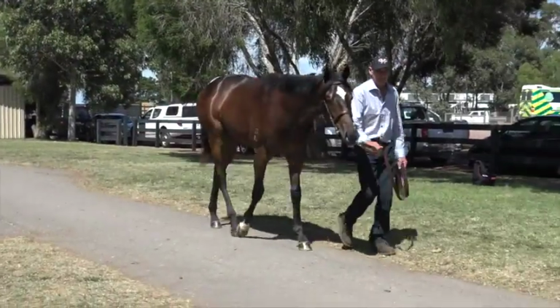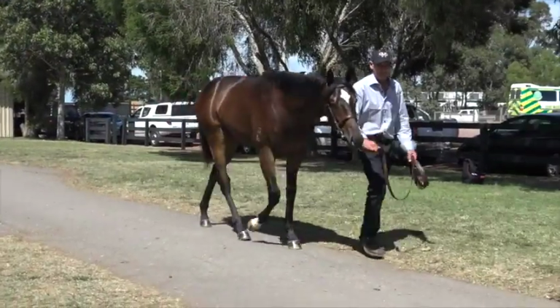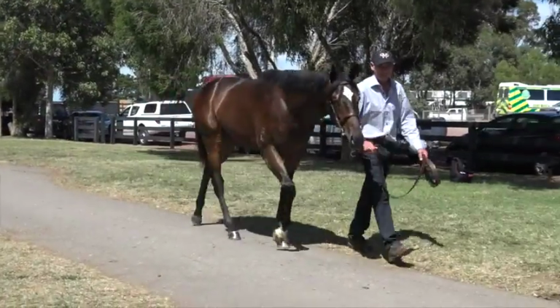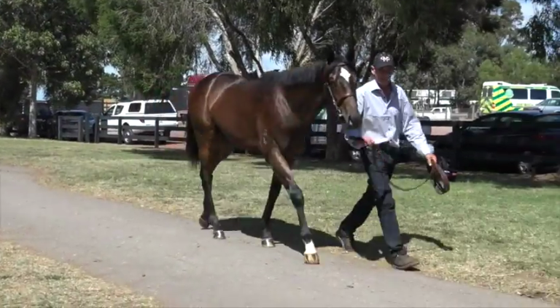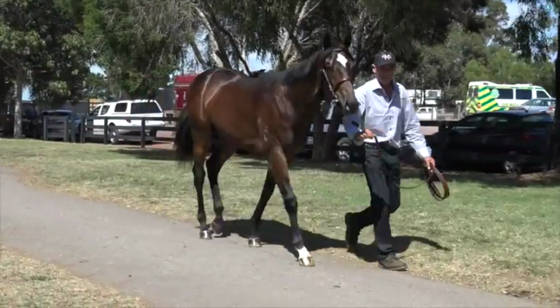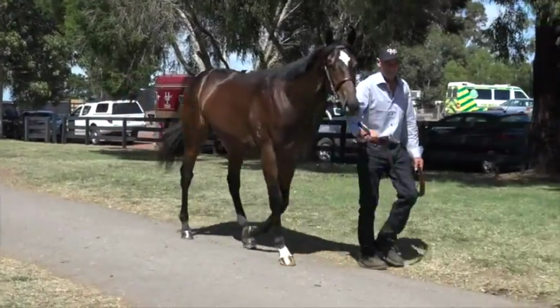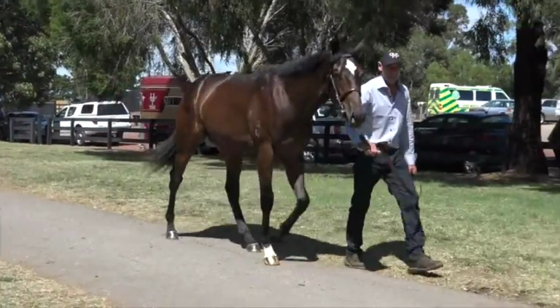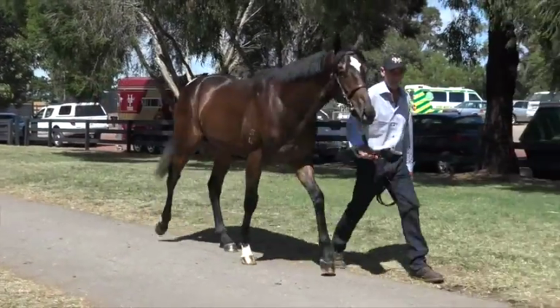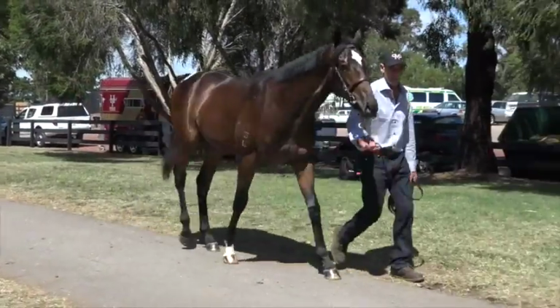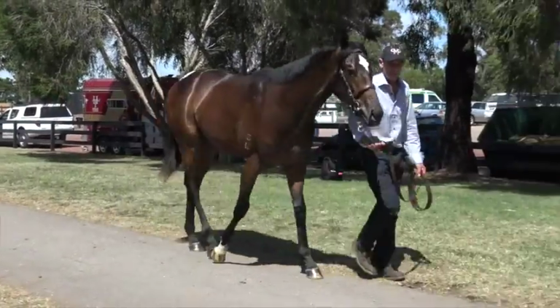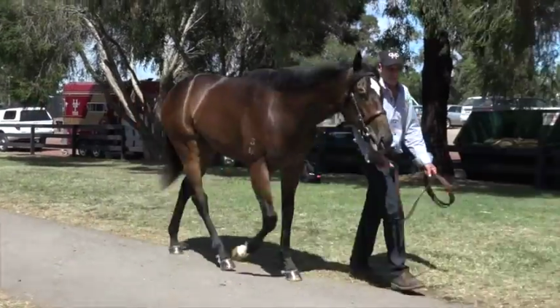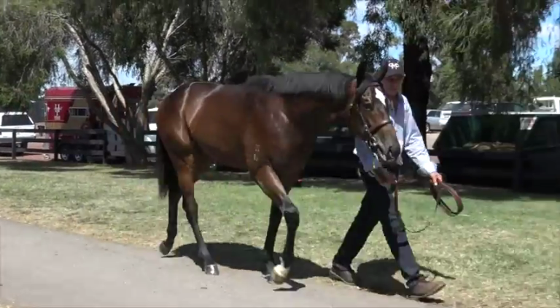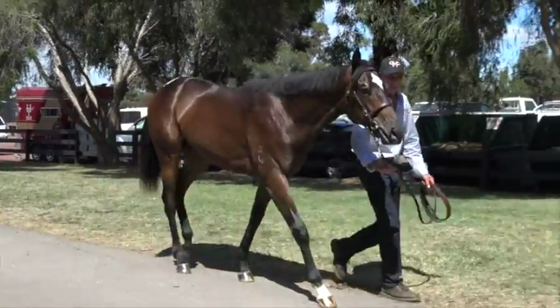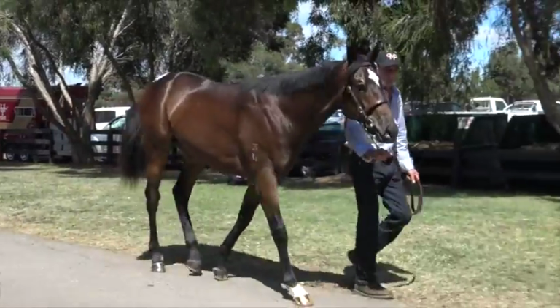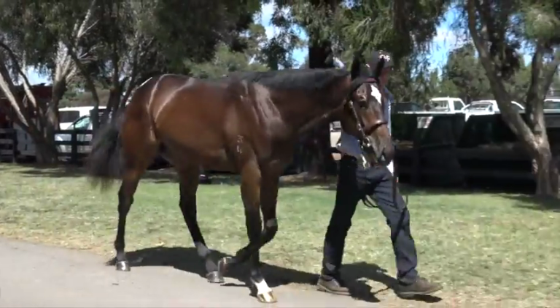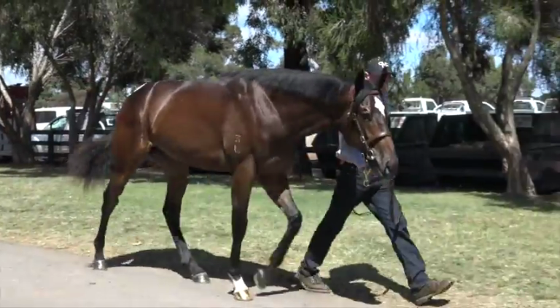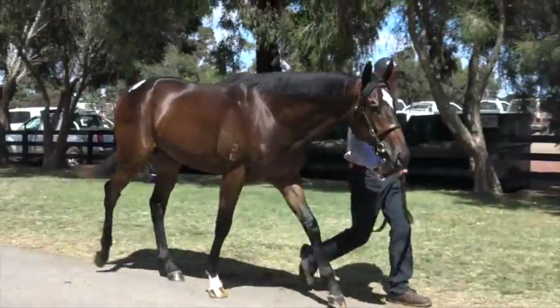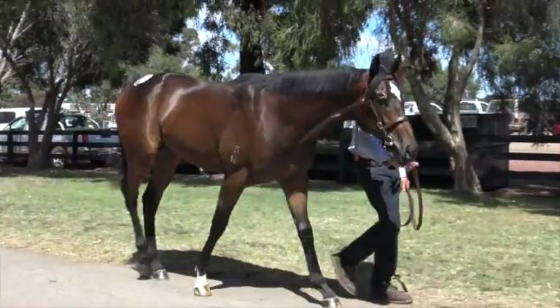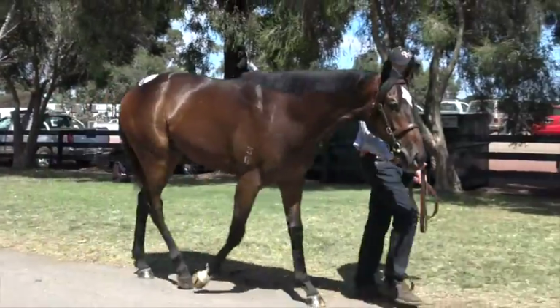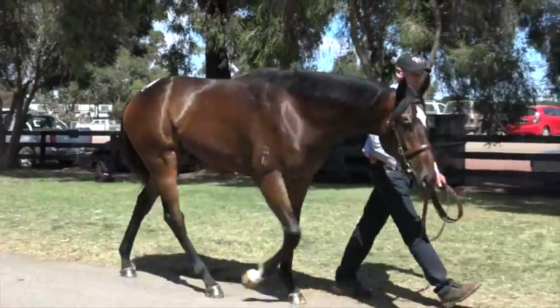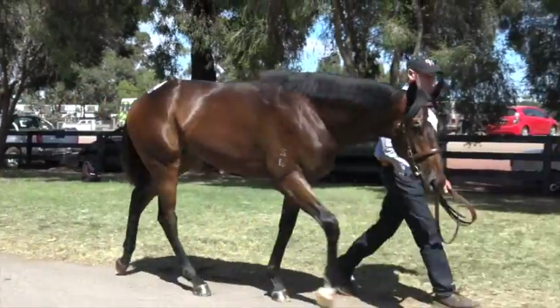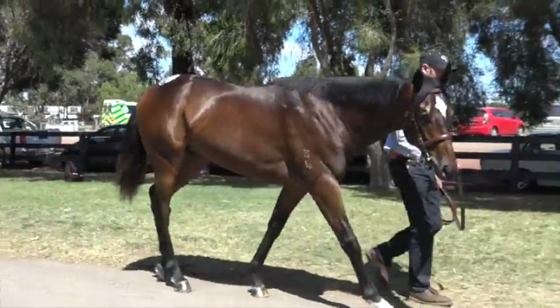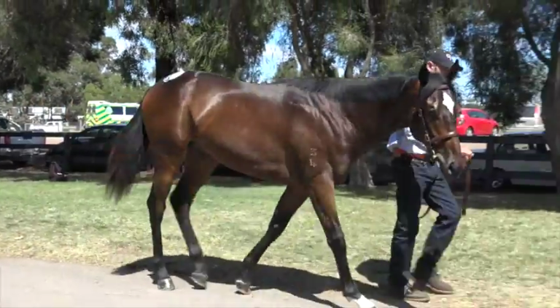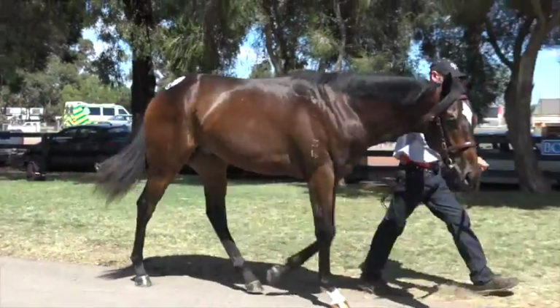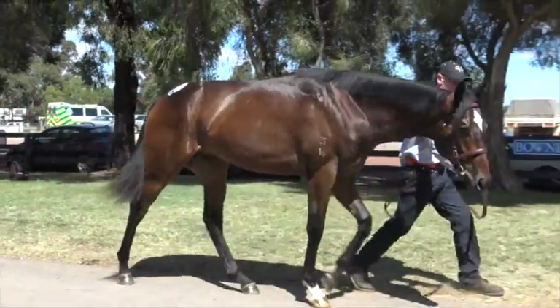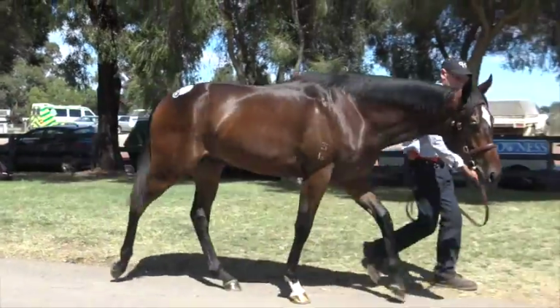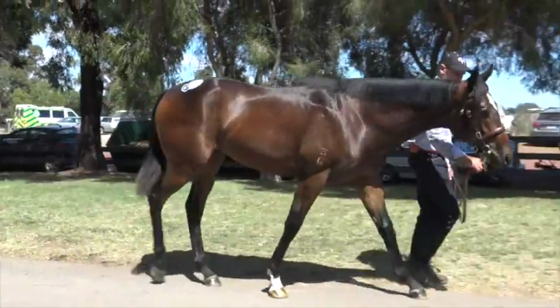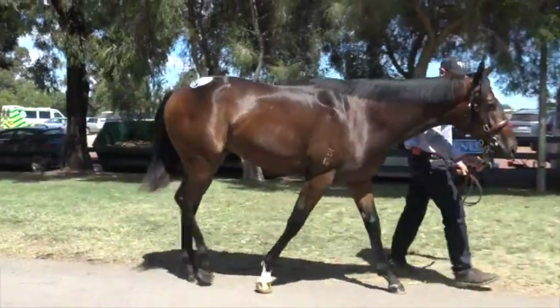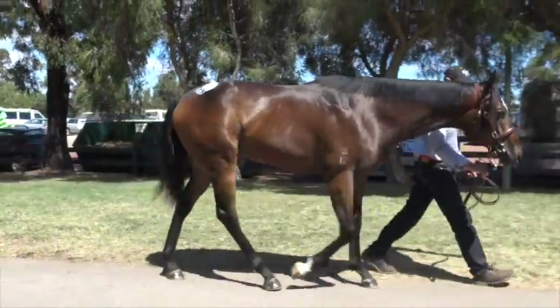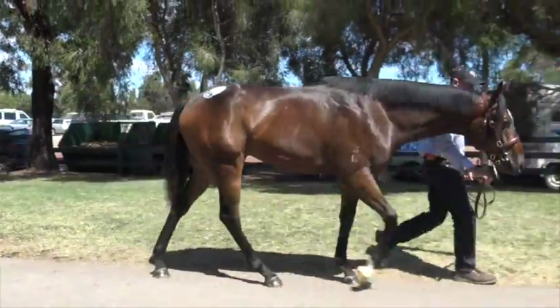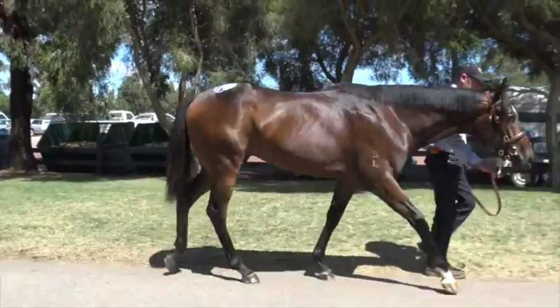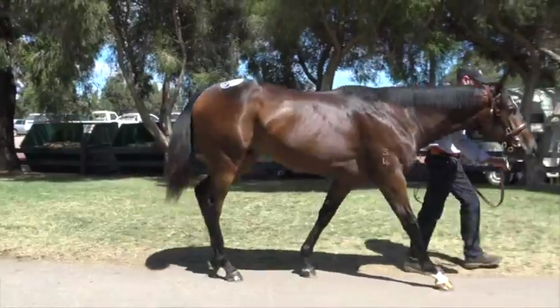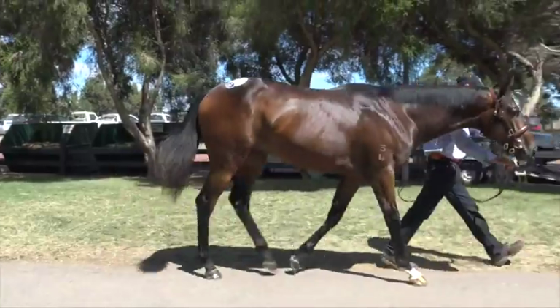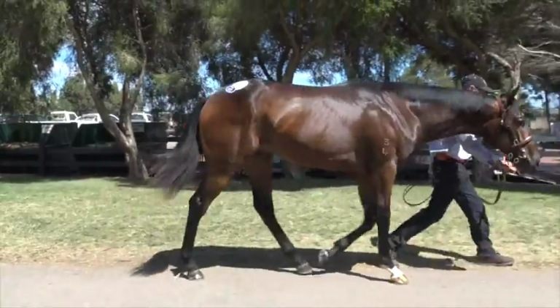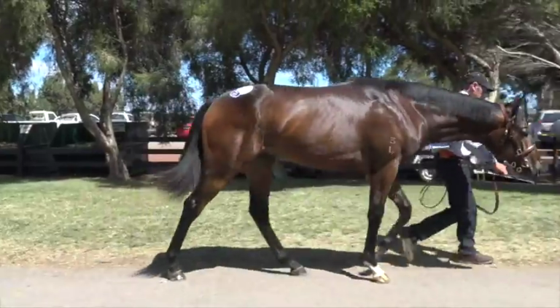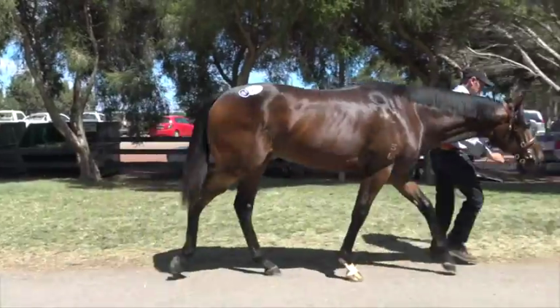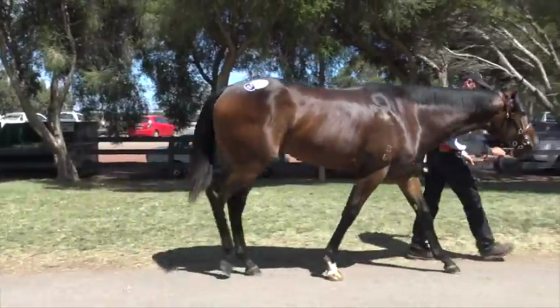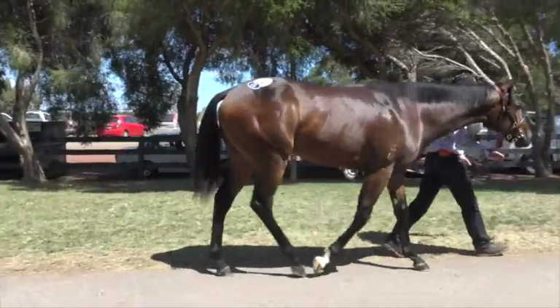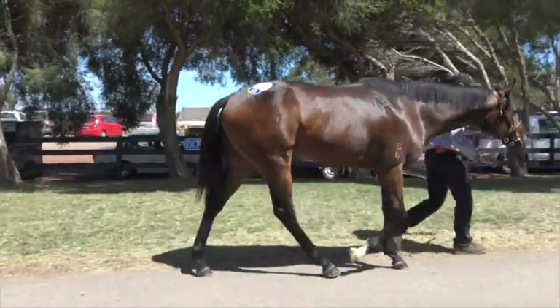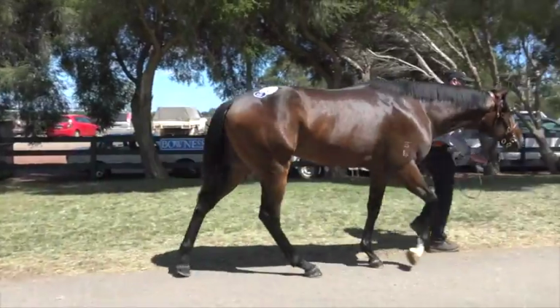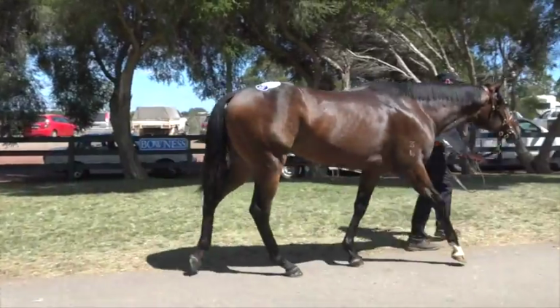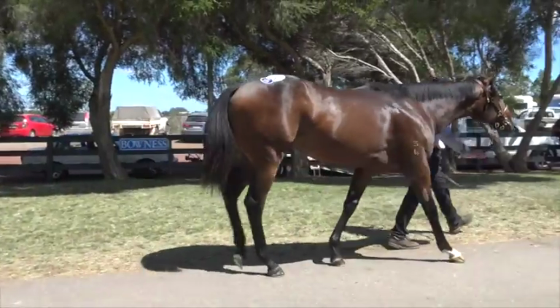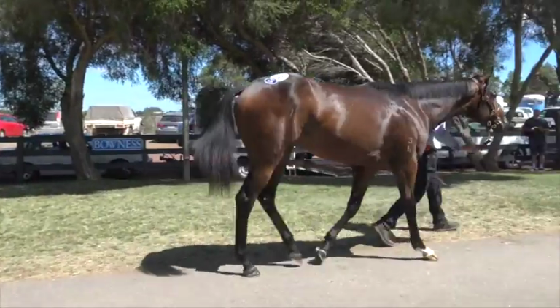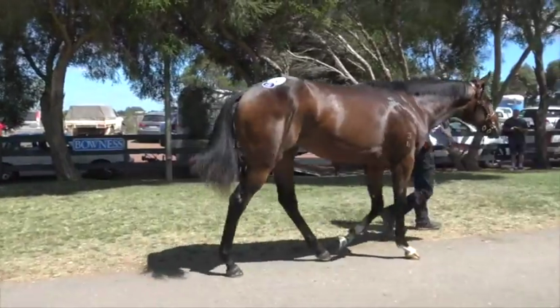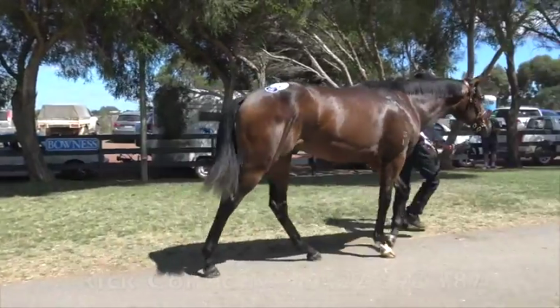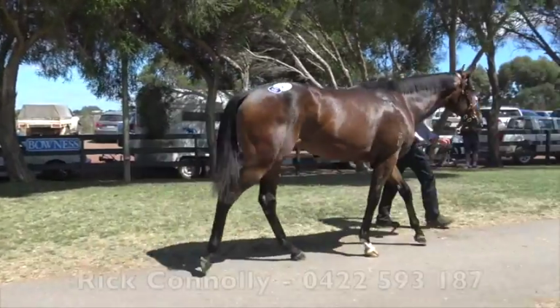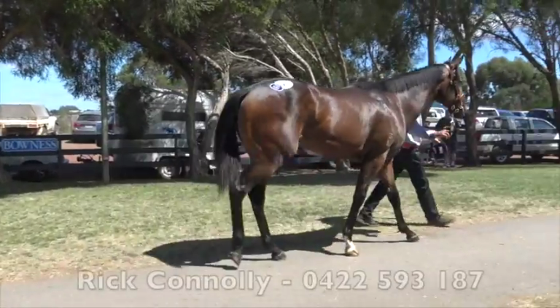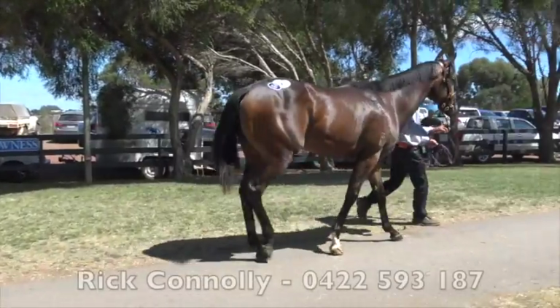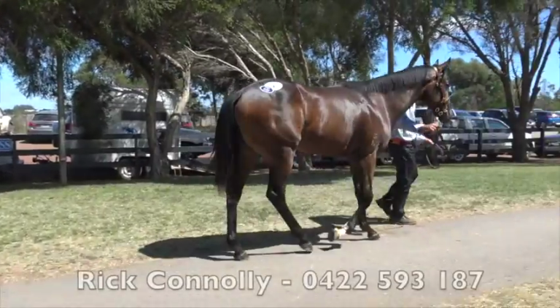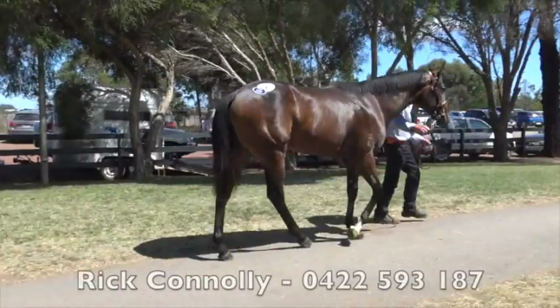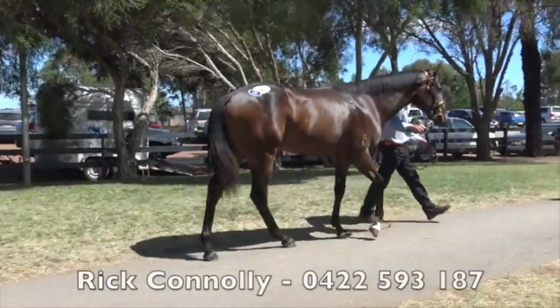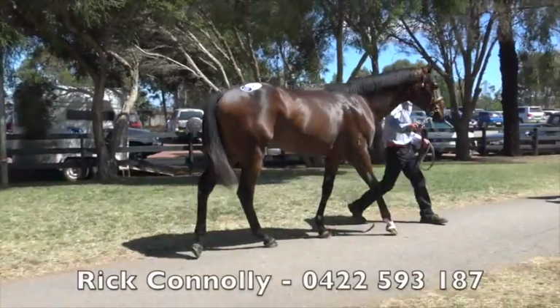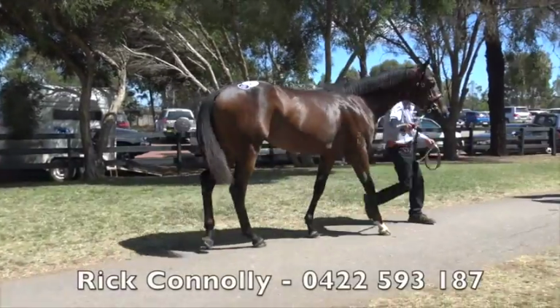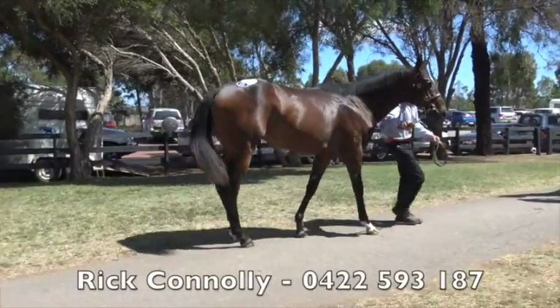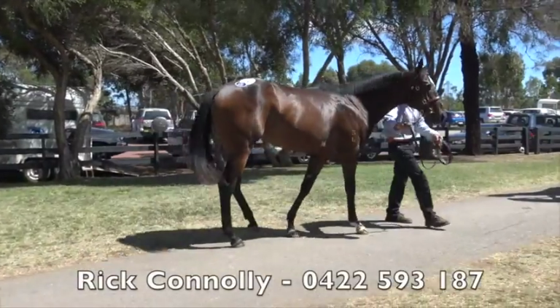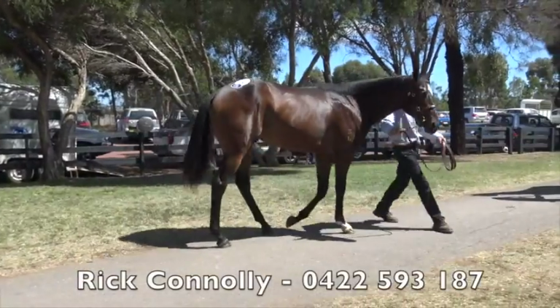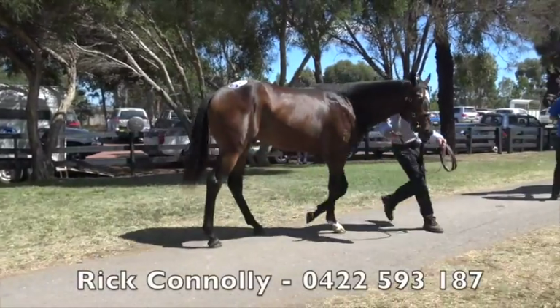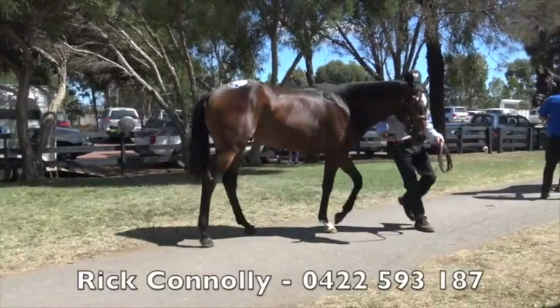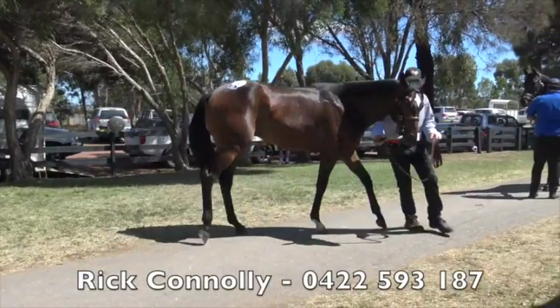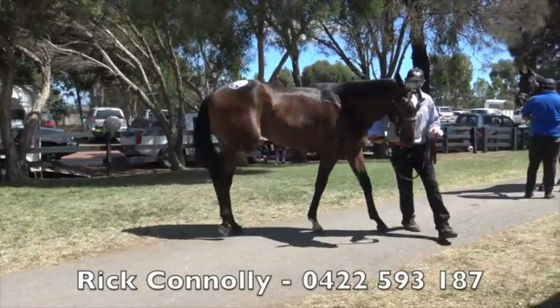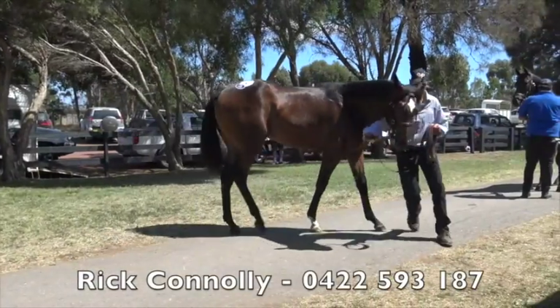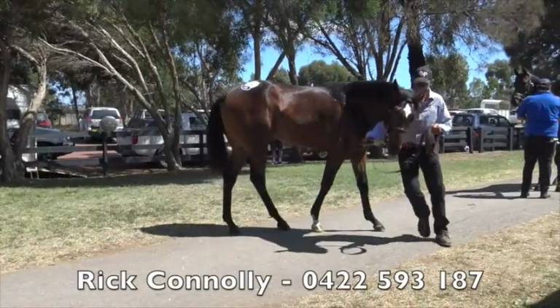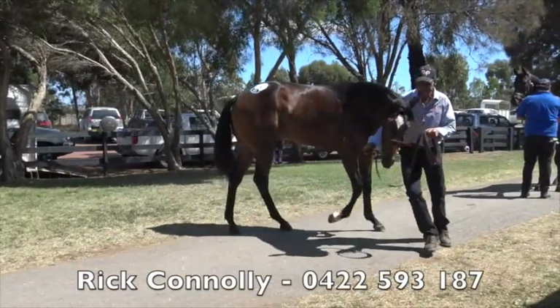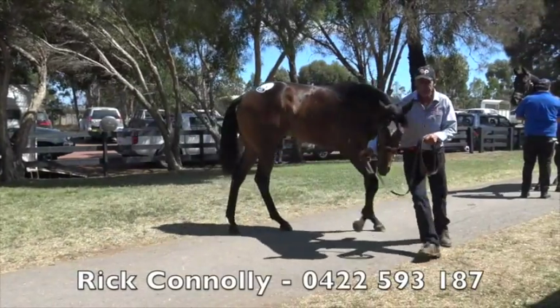So if you would like to be part of this horse, I think he's a real good quality Colt. If you could get in touch with Rick Connolly. Thanks.